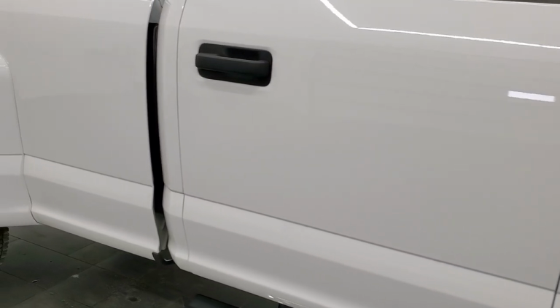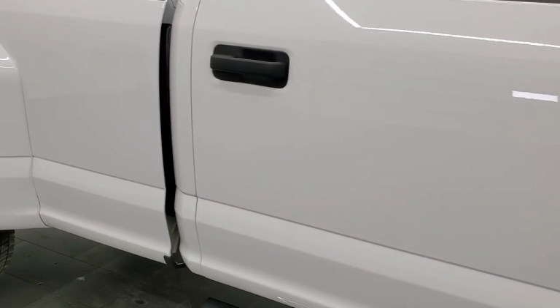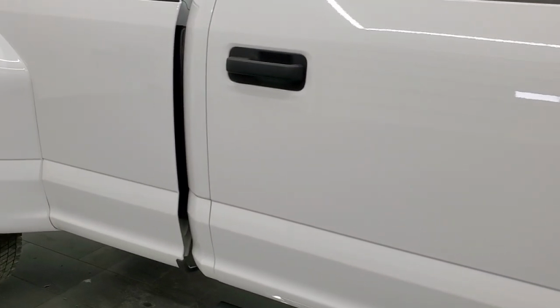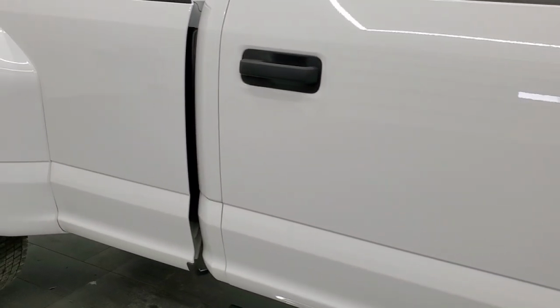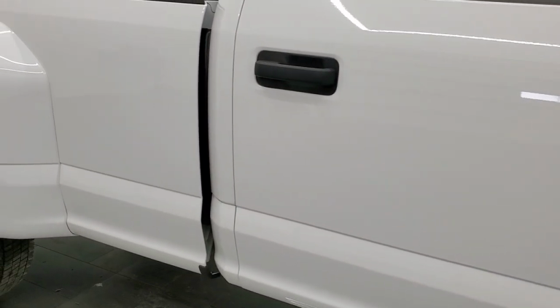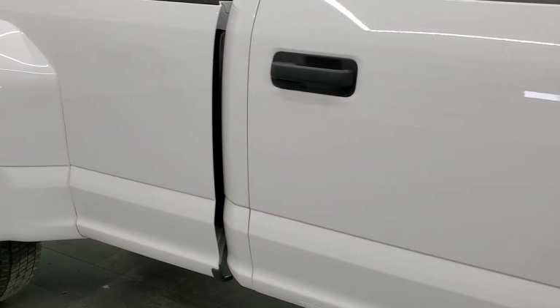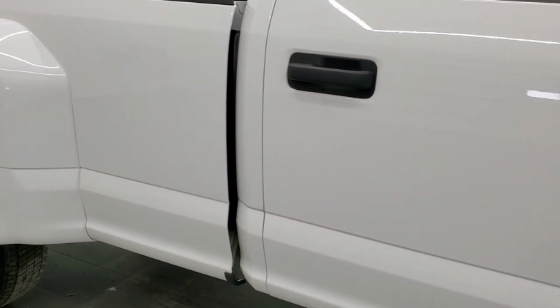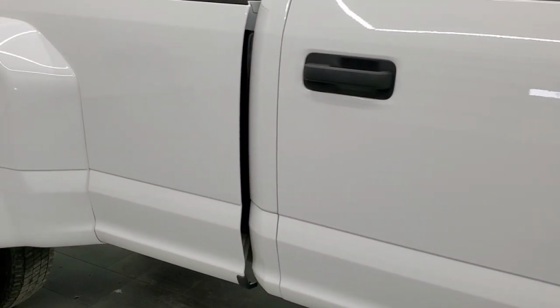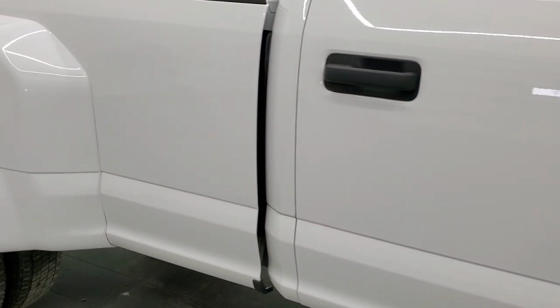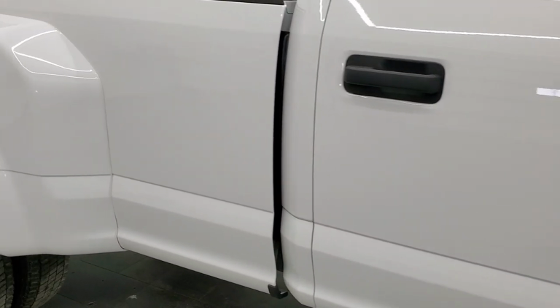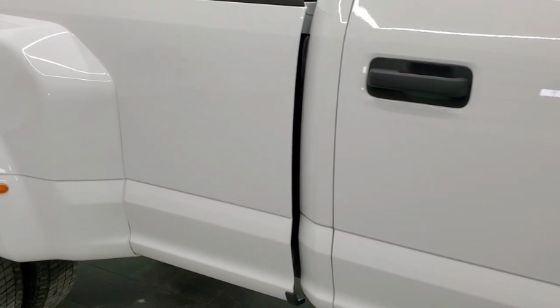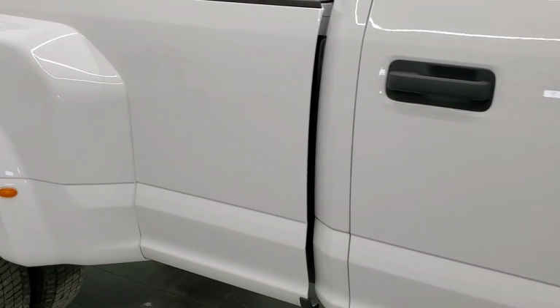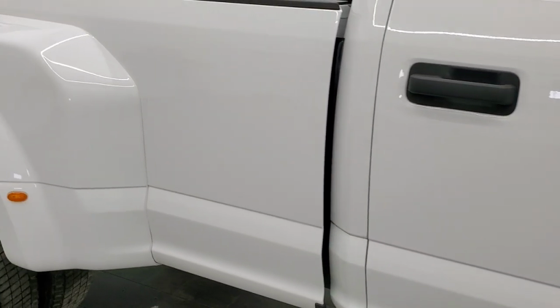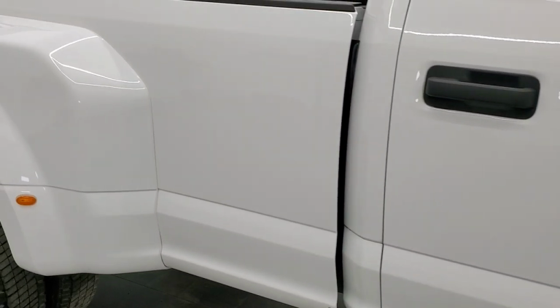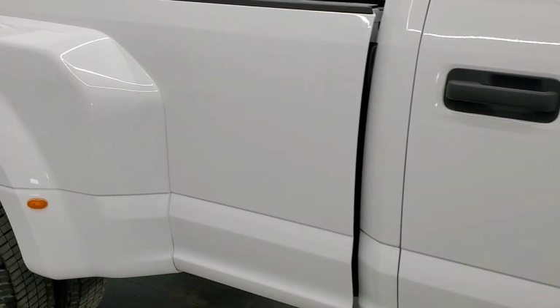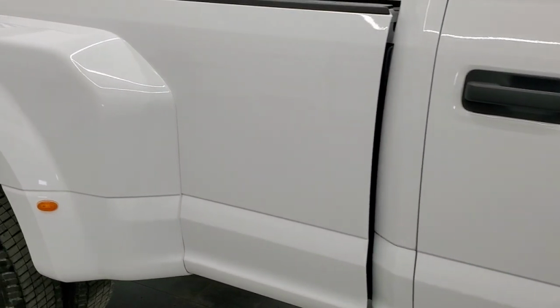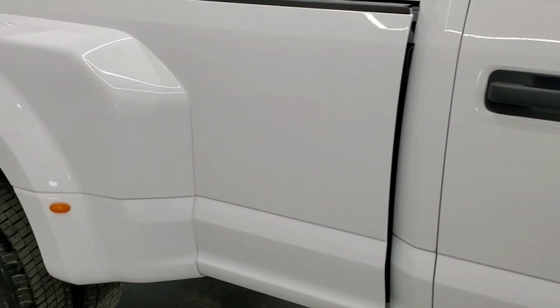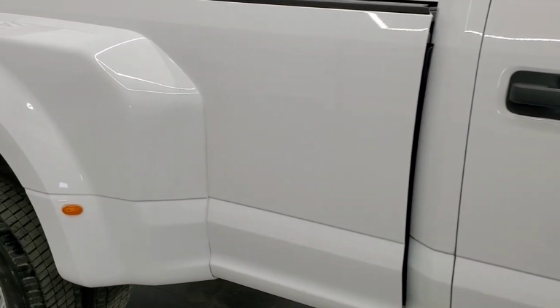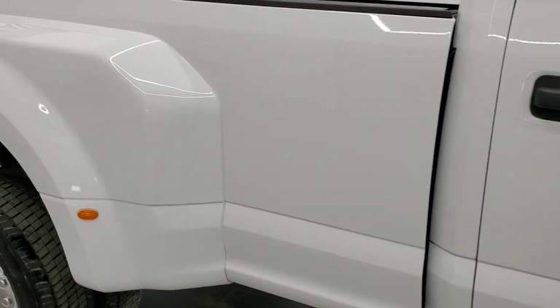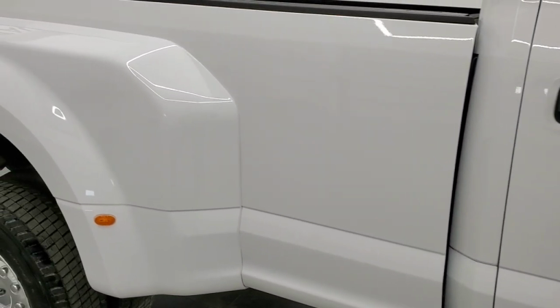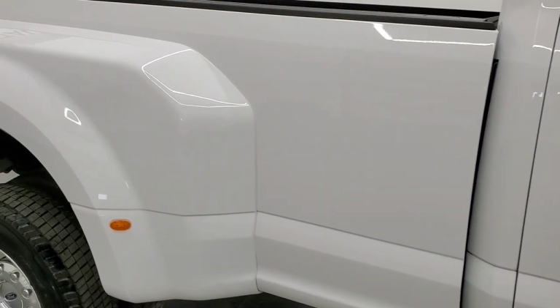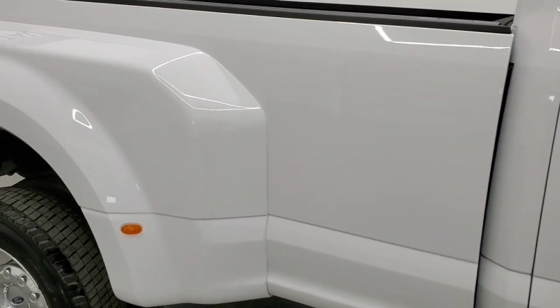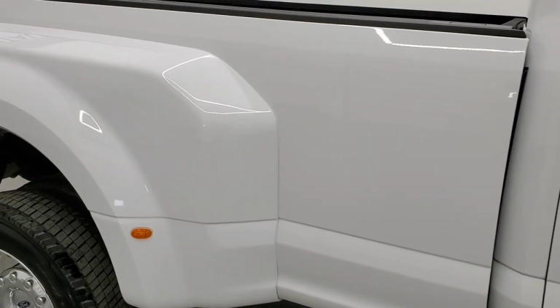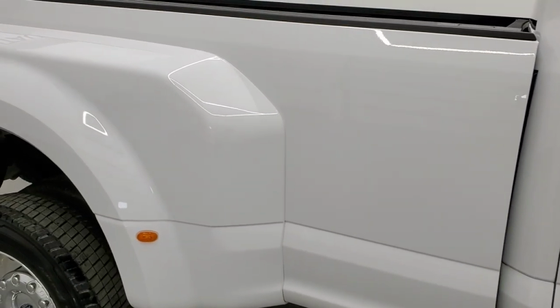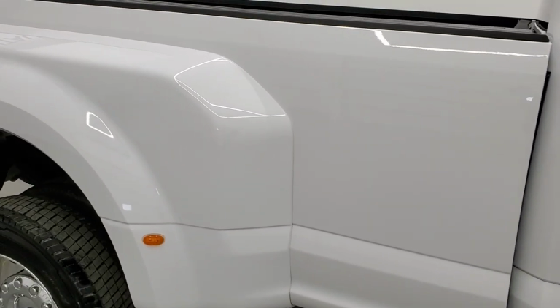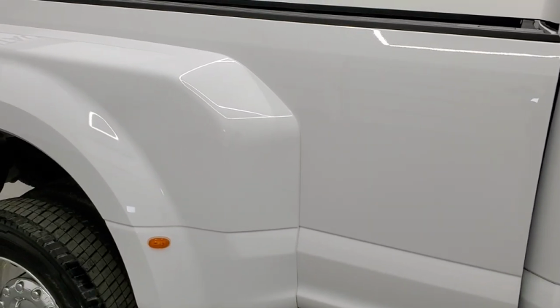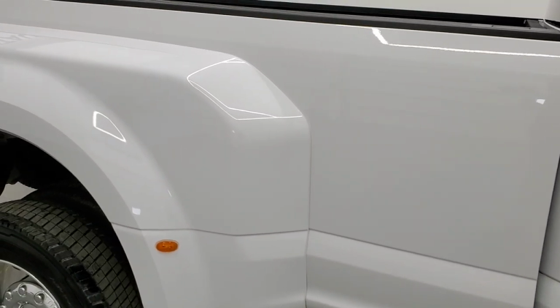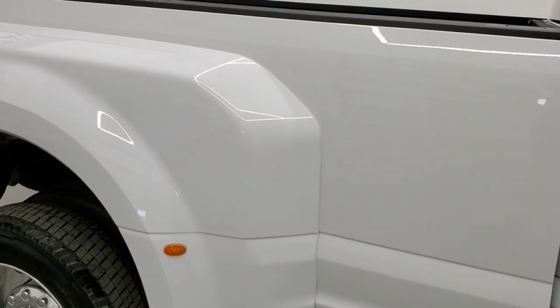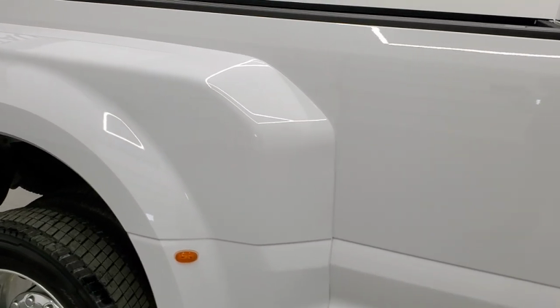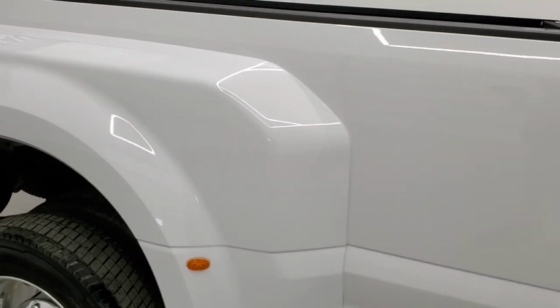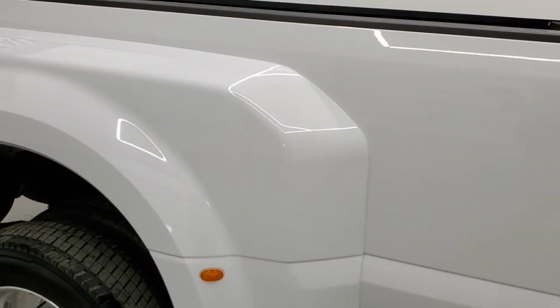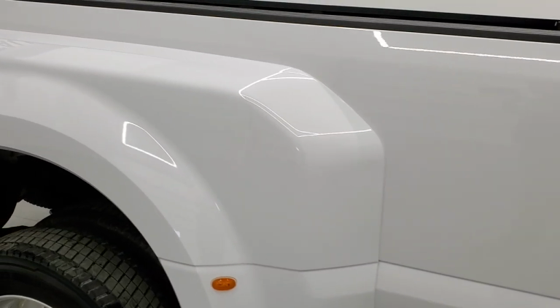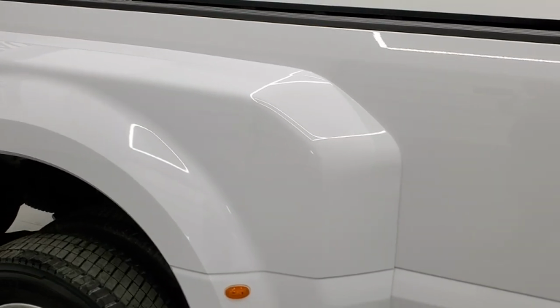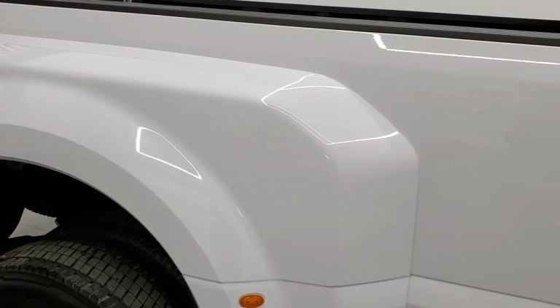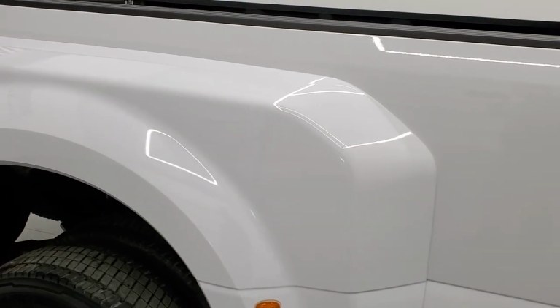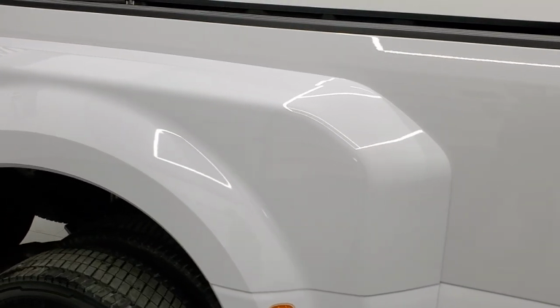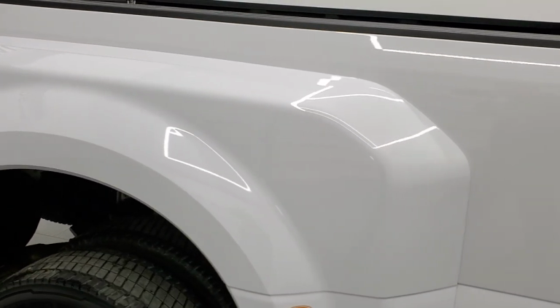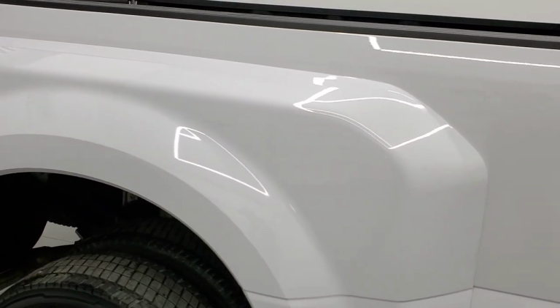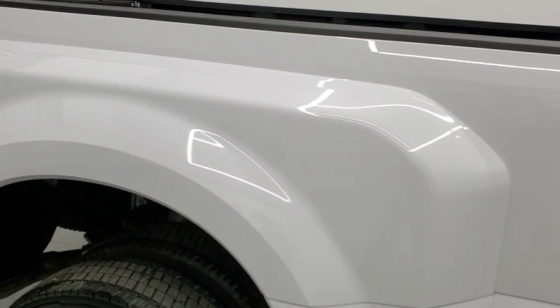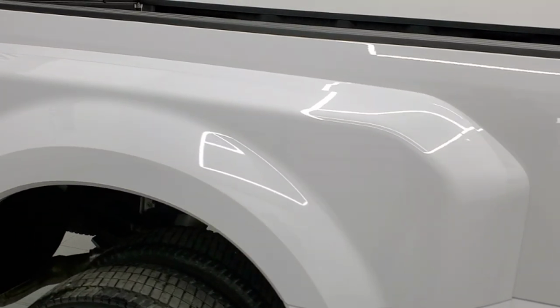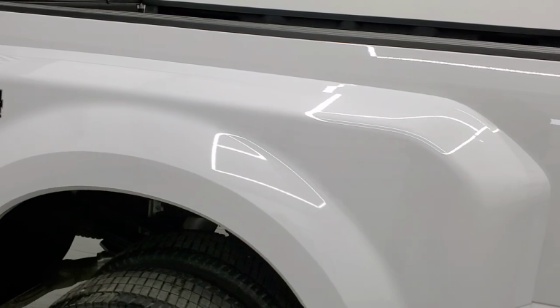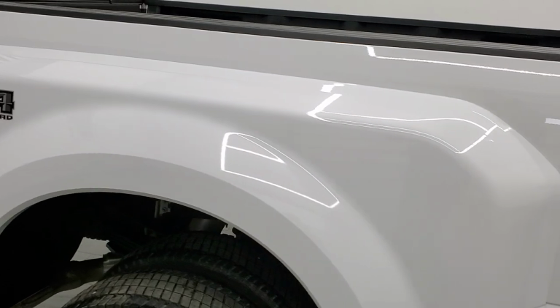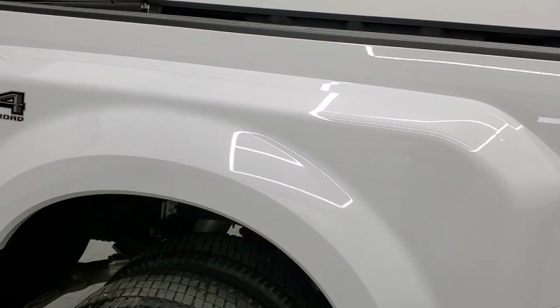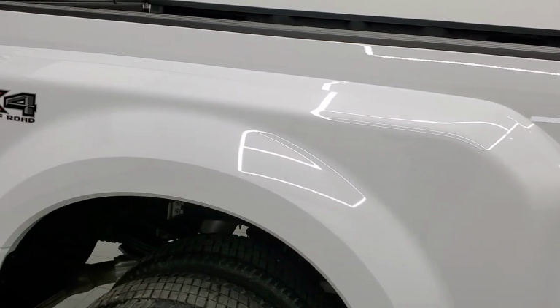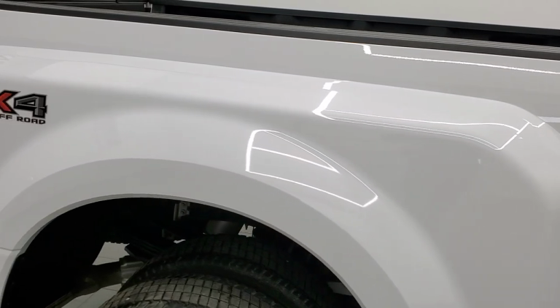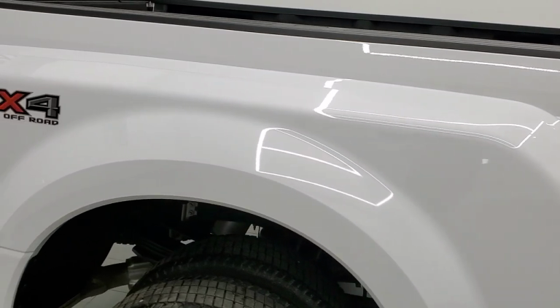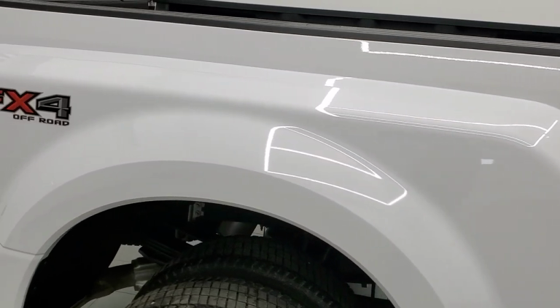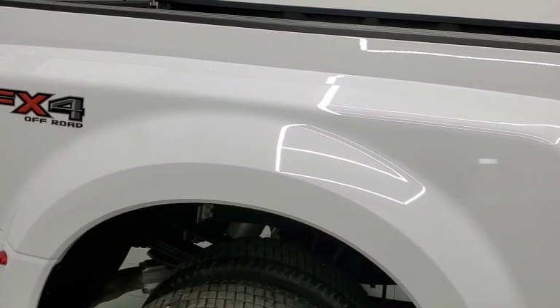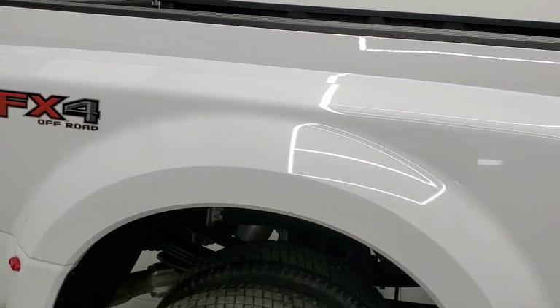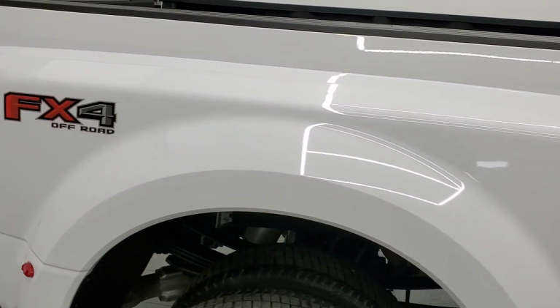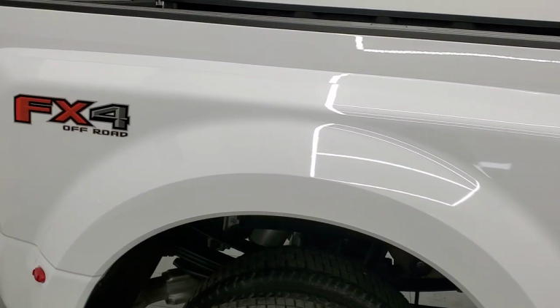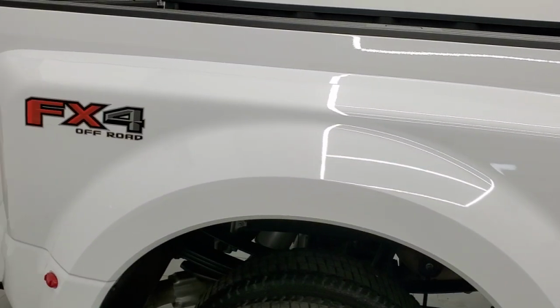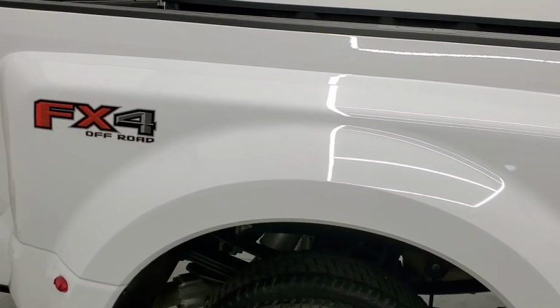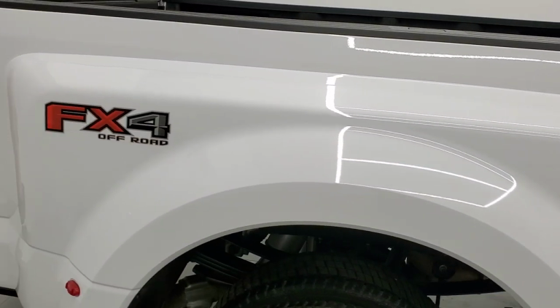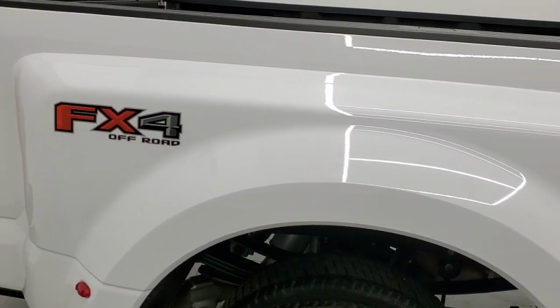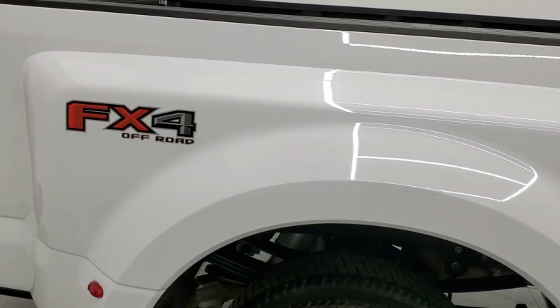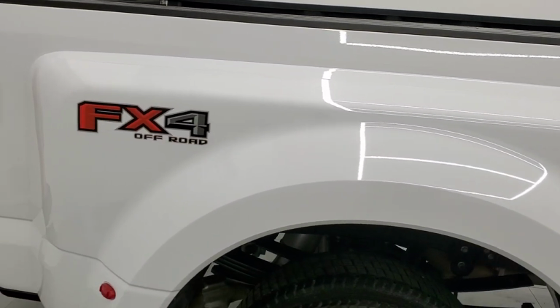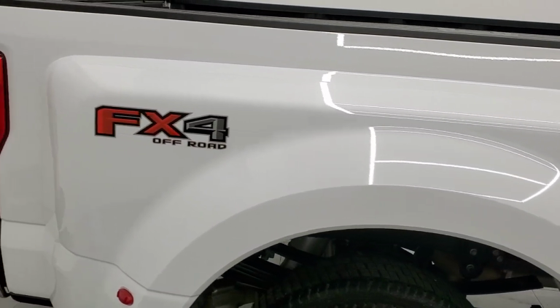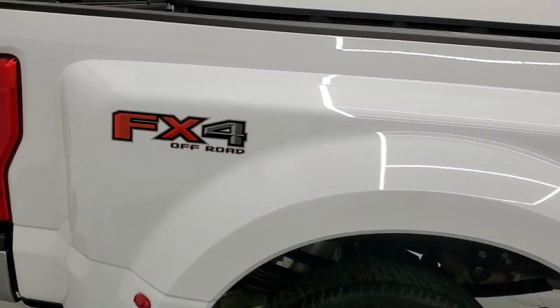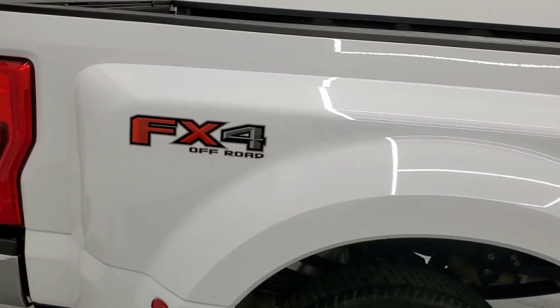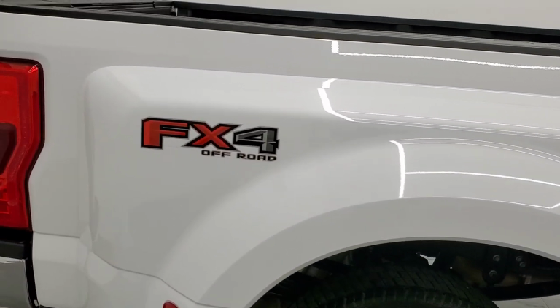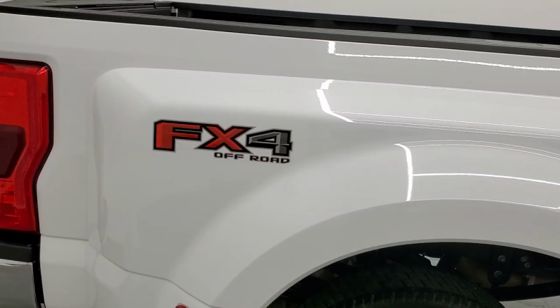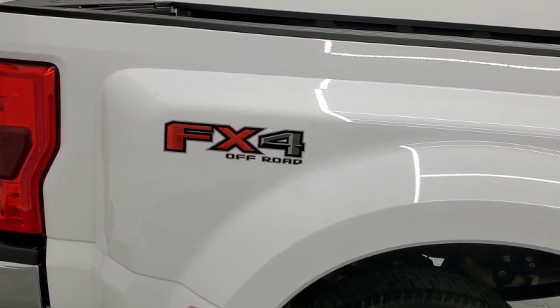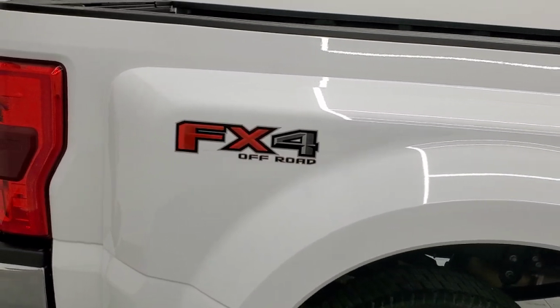No dents, no dings, no scuffs, no scrapes, no scratches. Very nice condition.